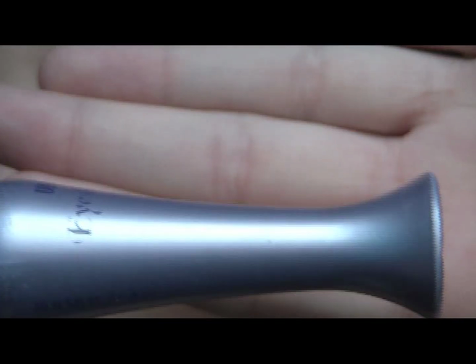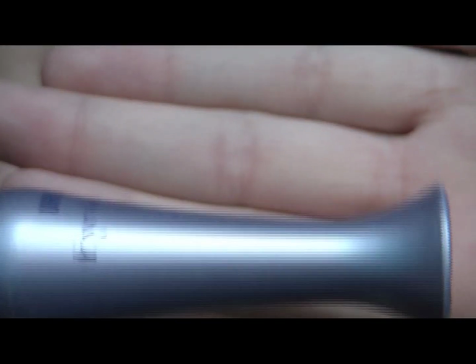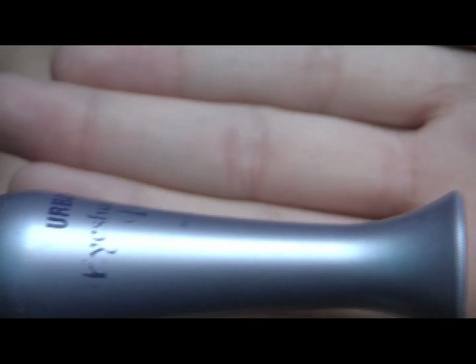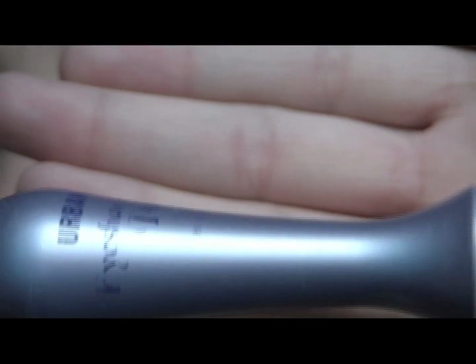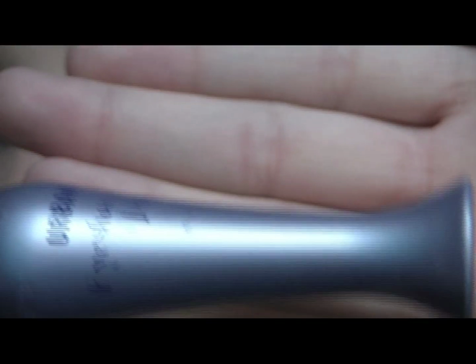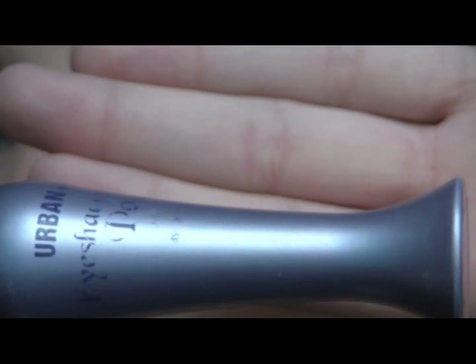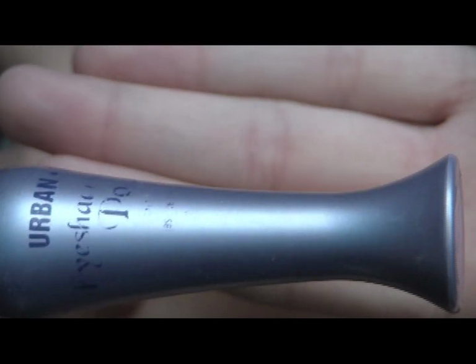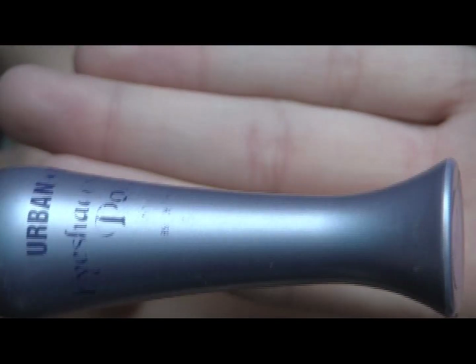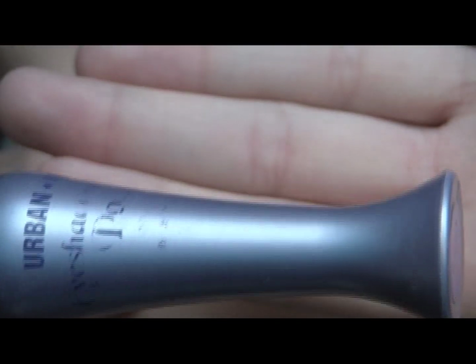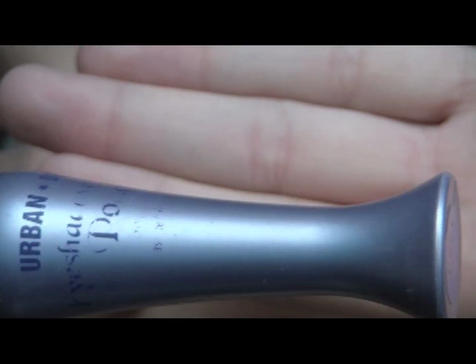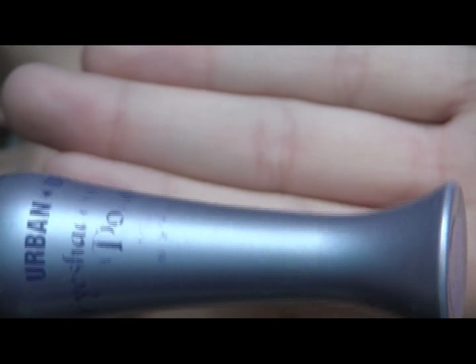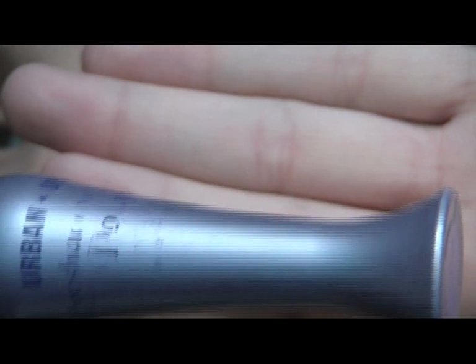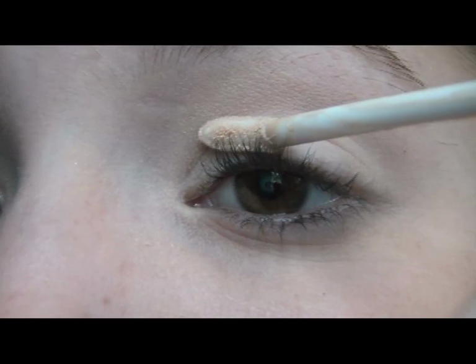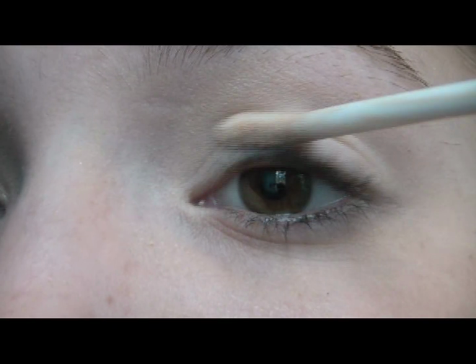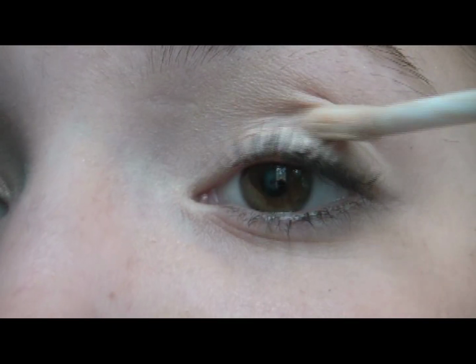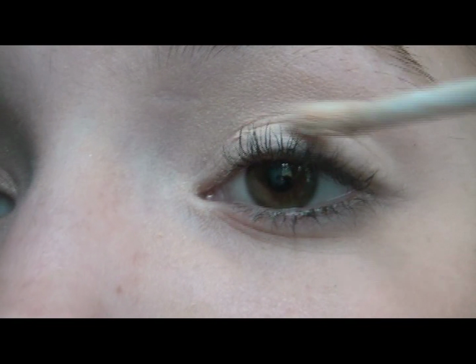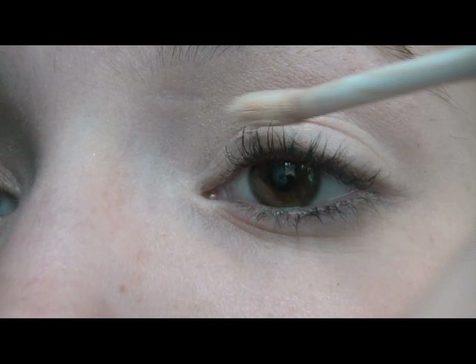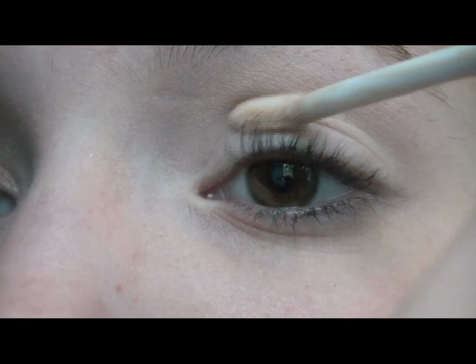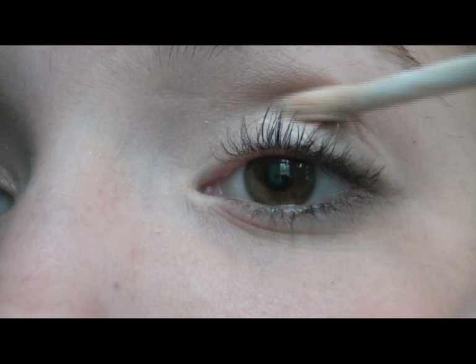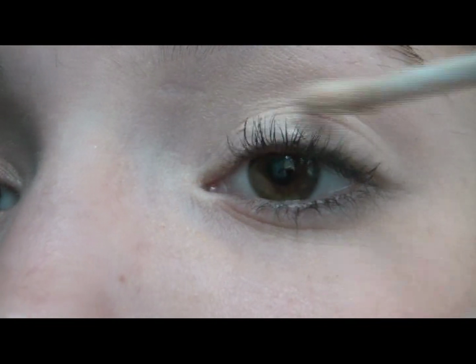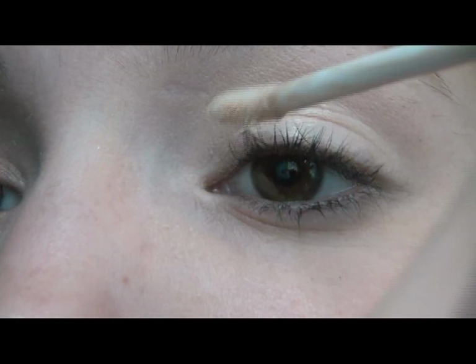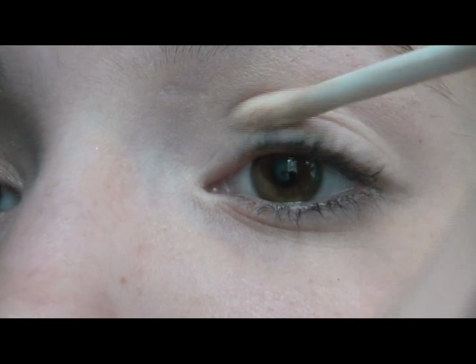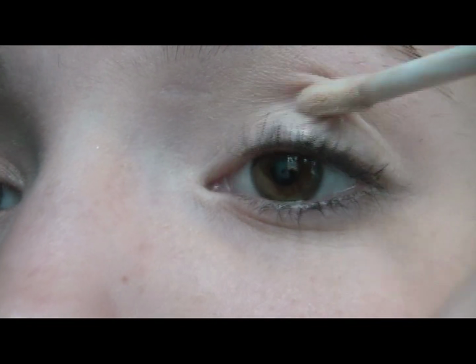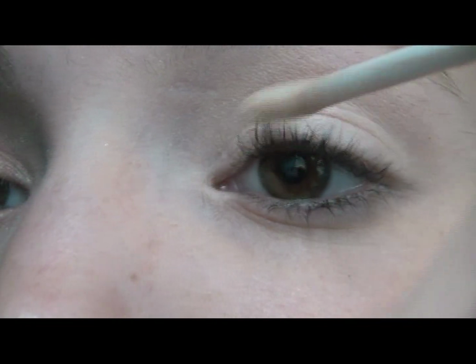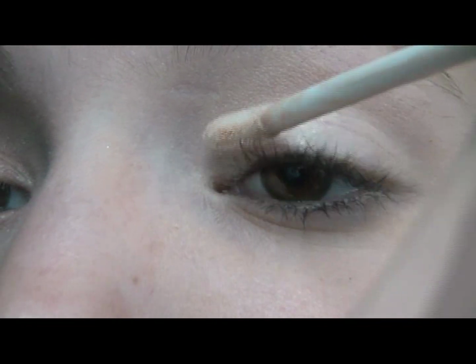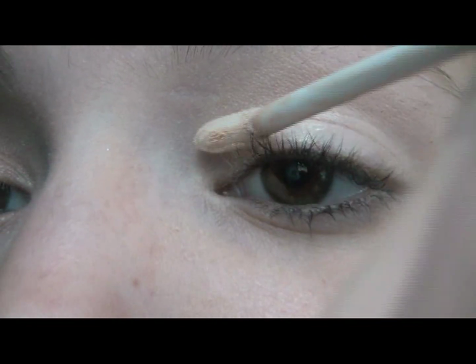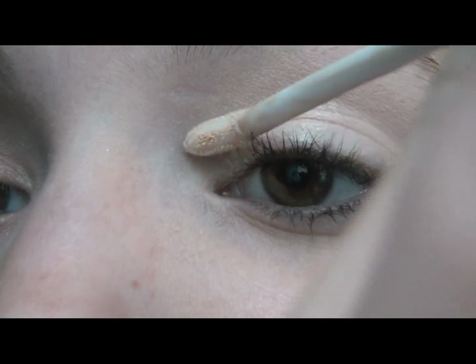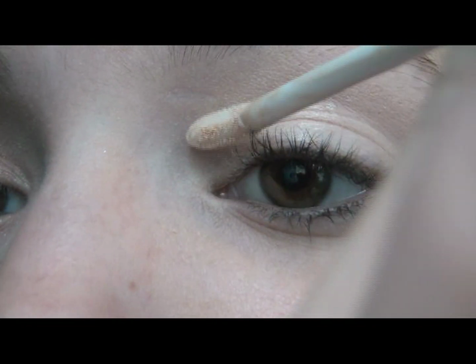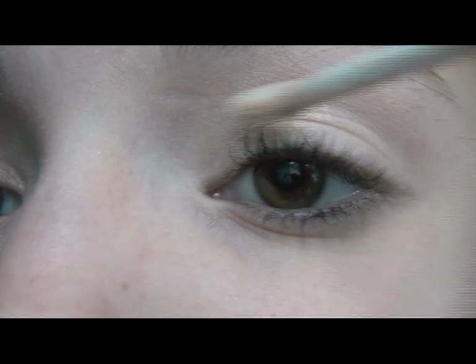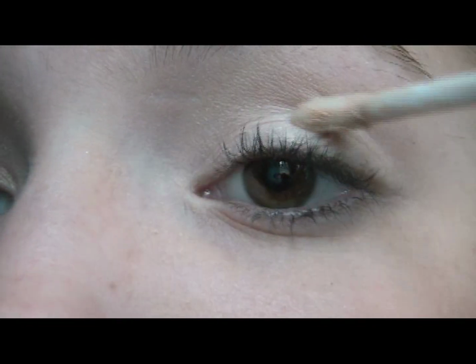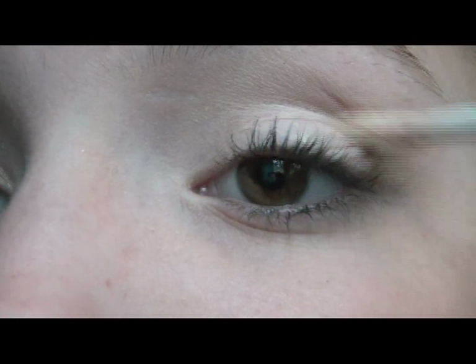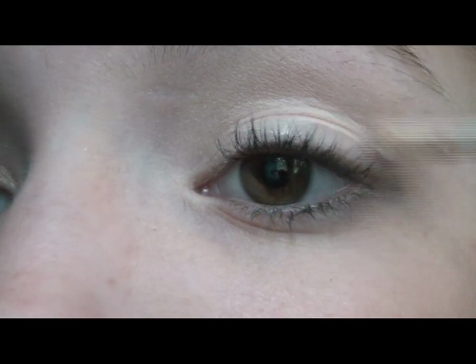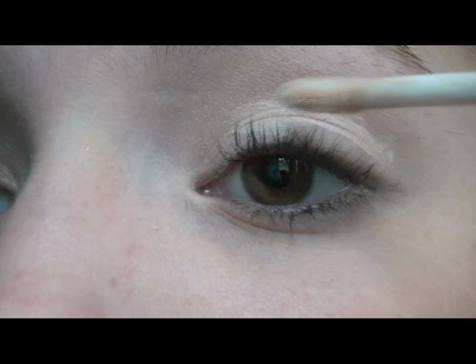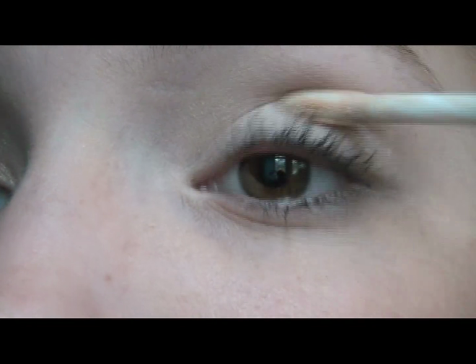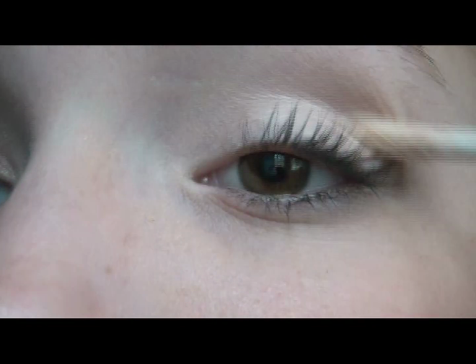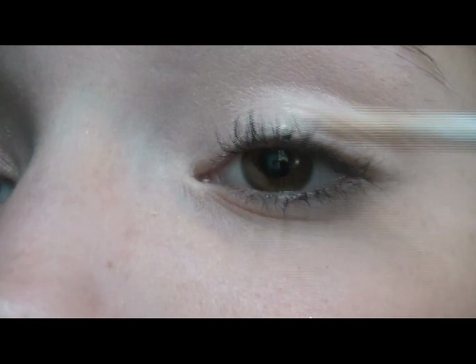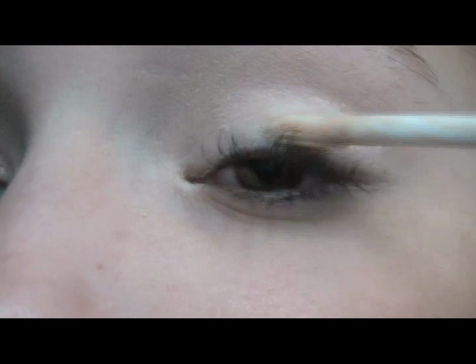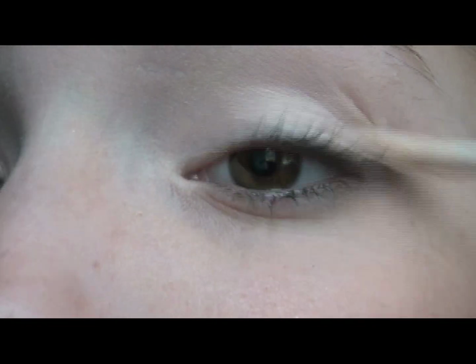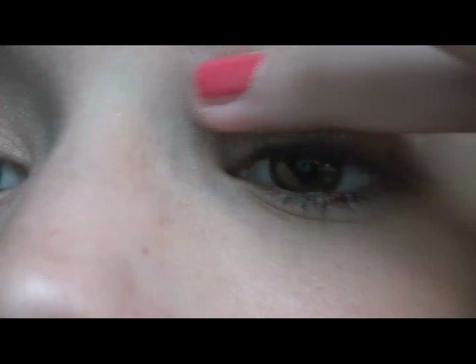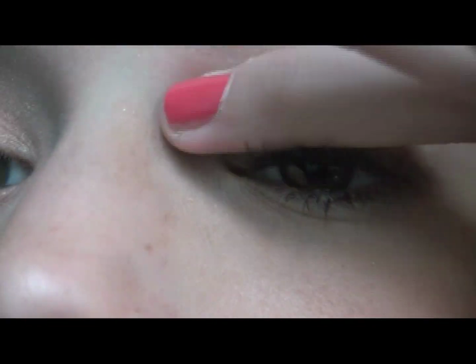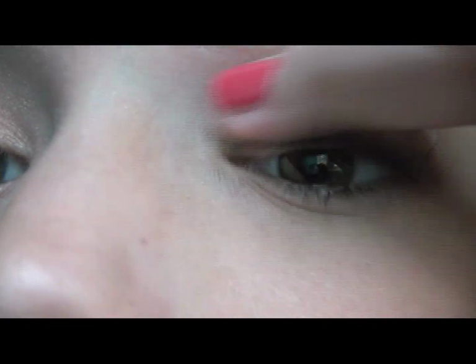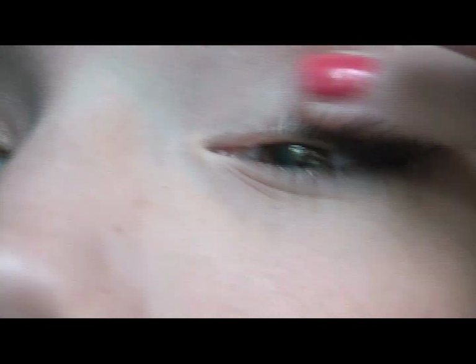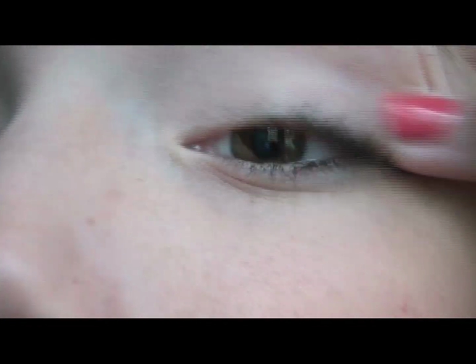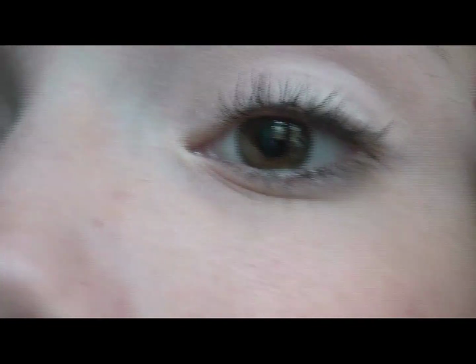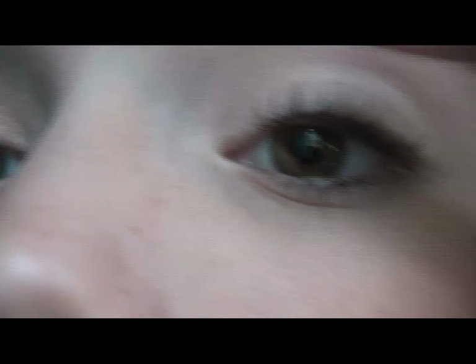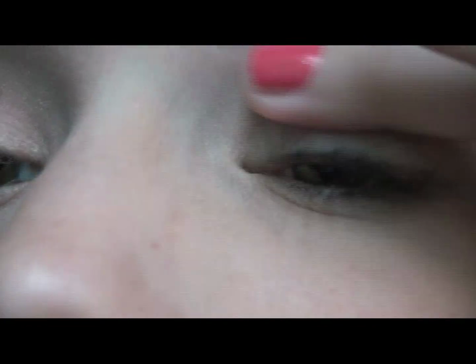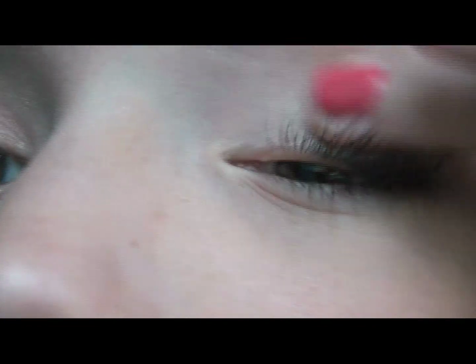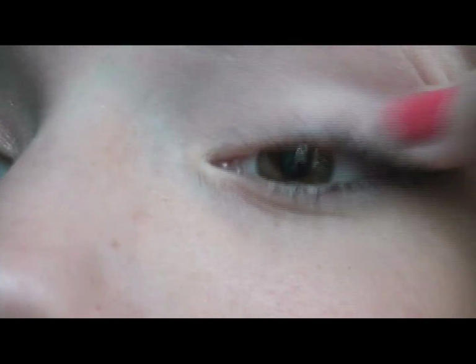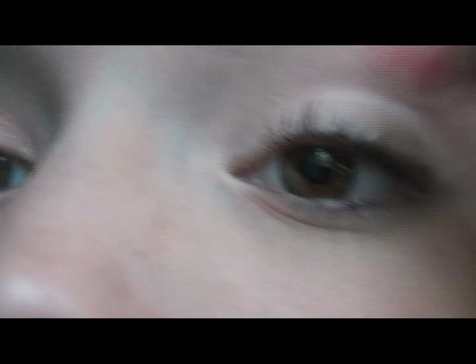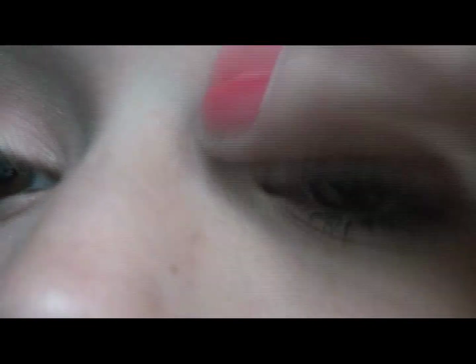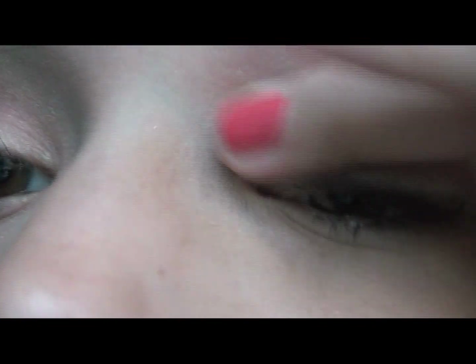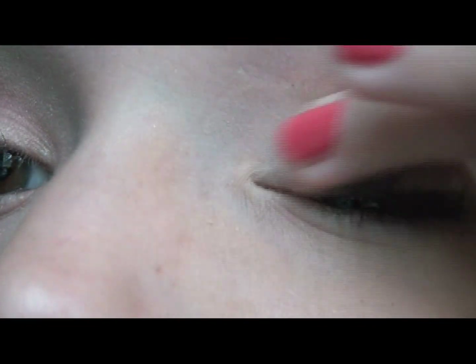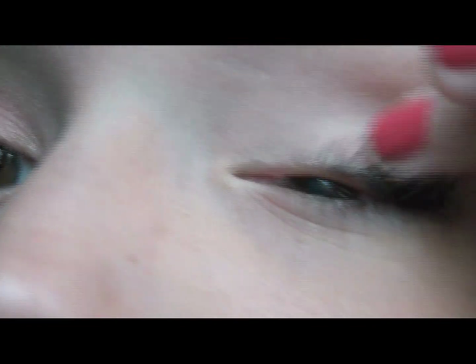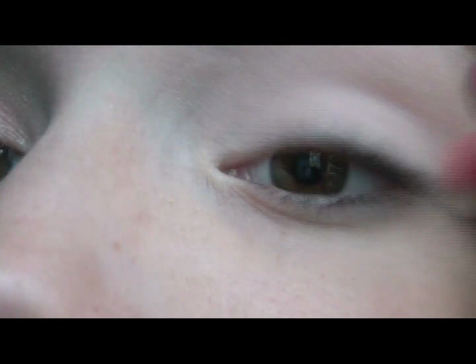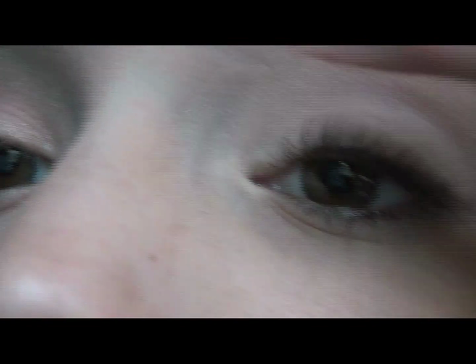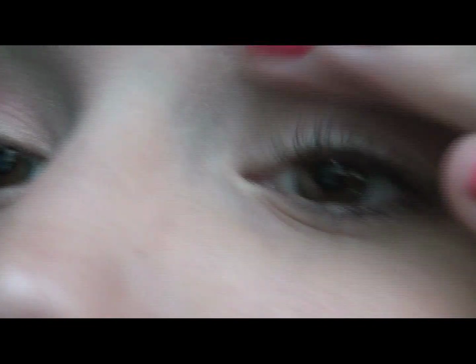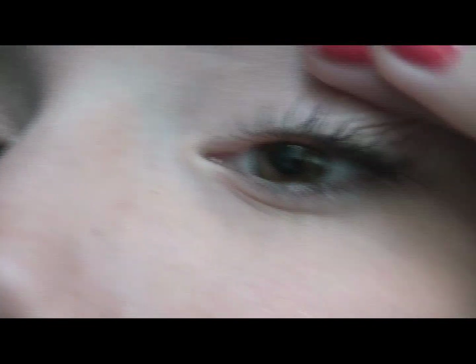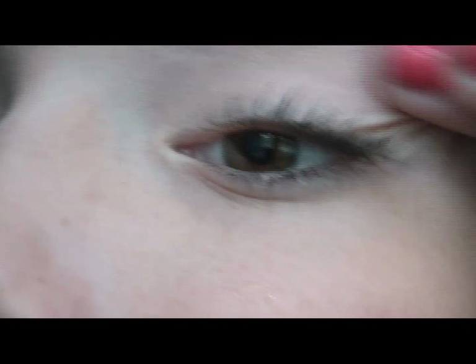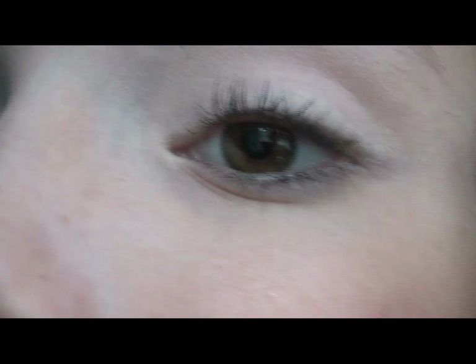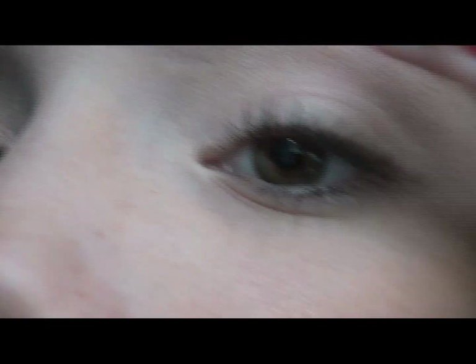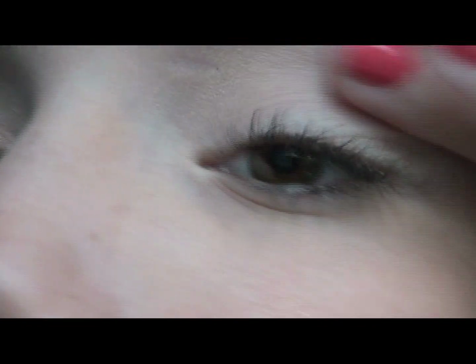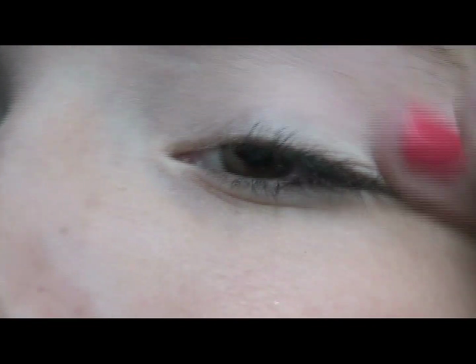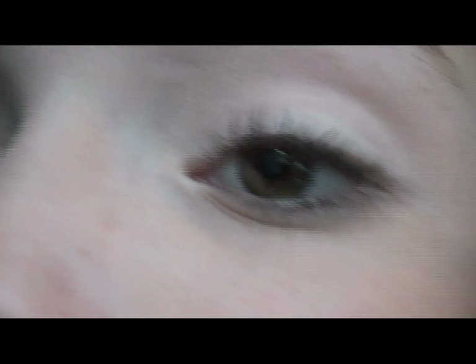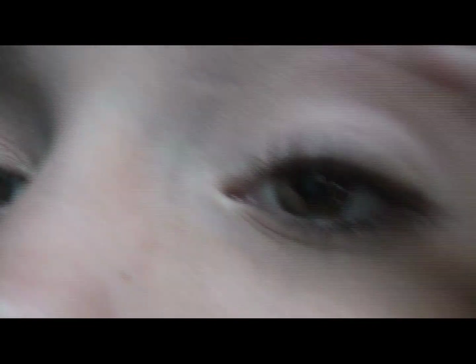First, take your Urban Decay Primer Potion and prime your eyes, making sure you rub it in thoroughly.